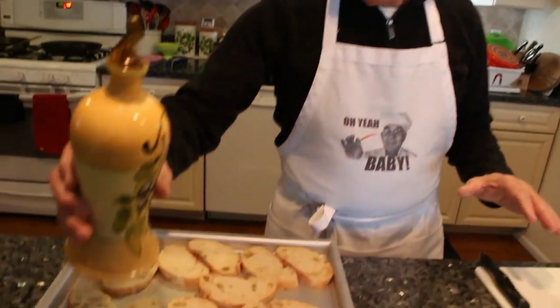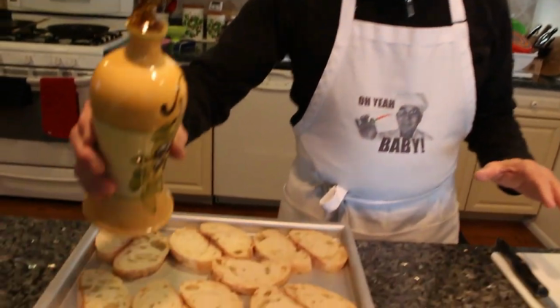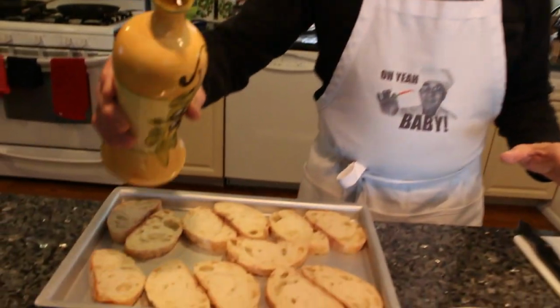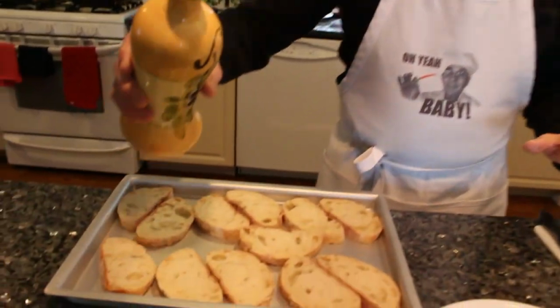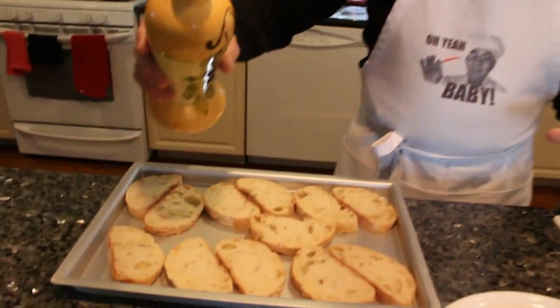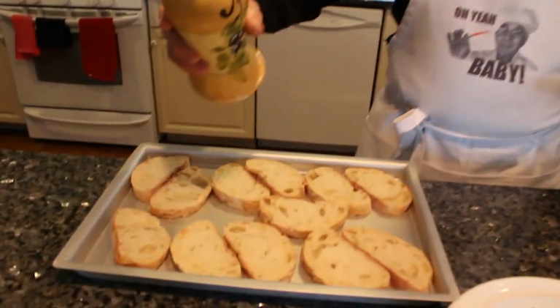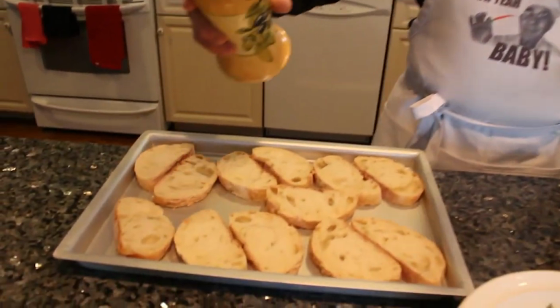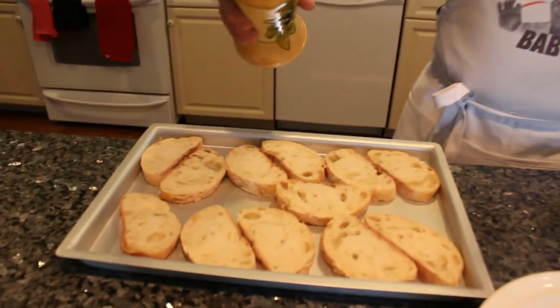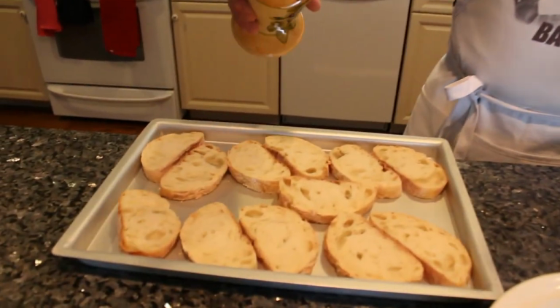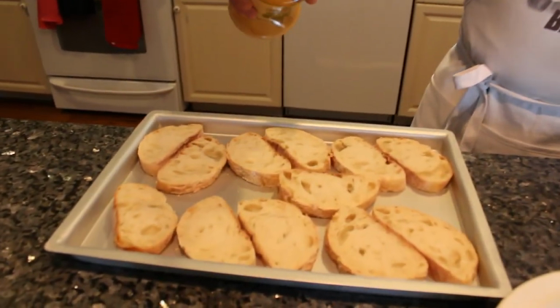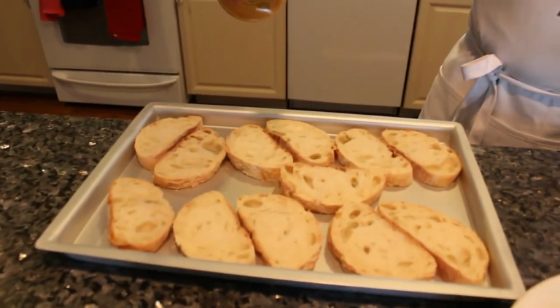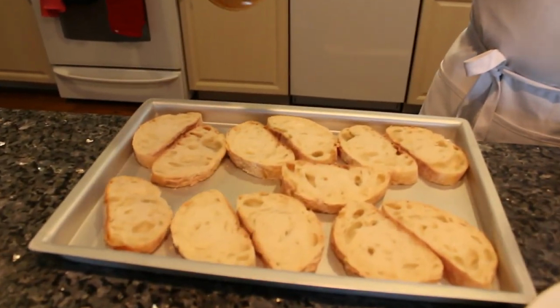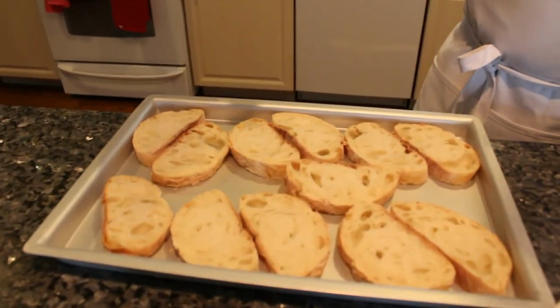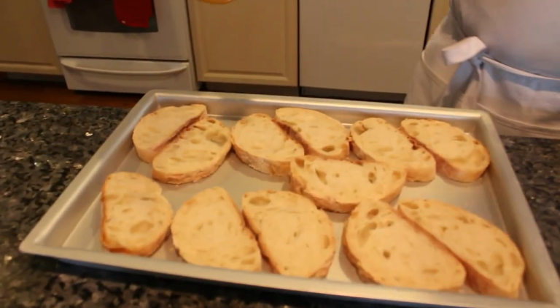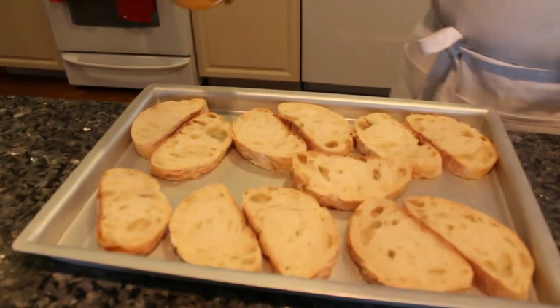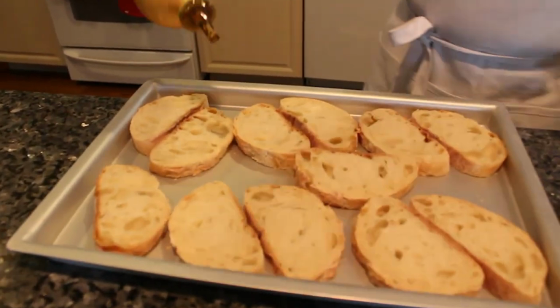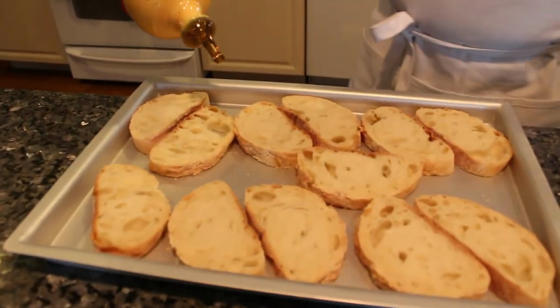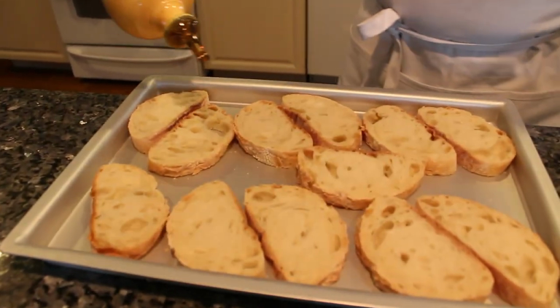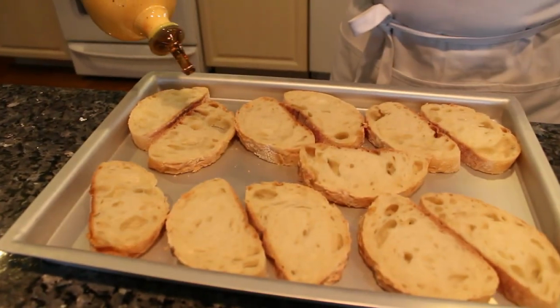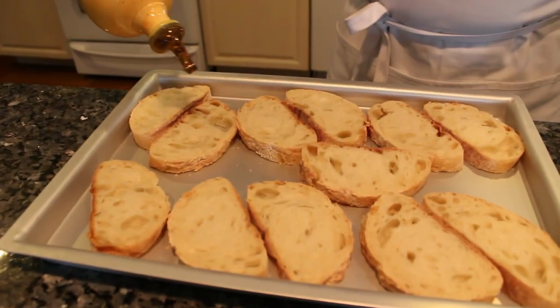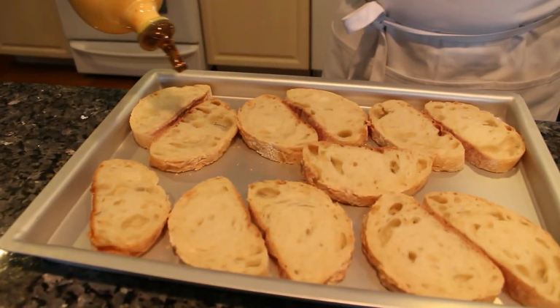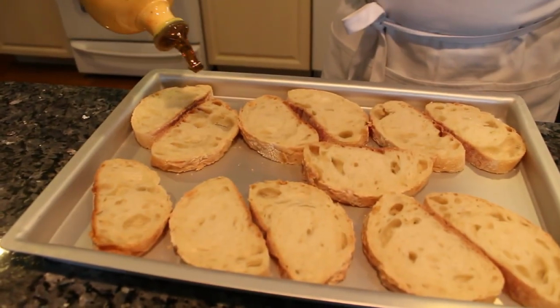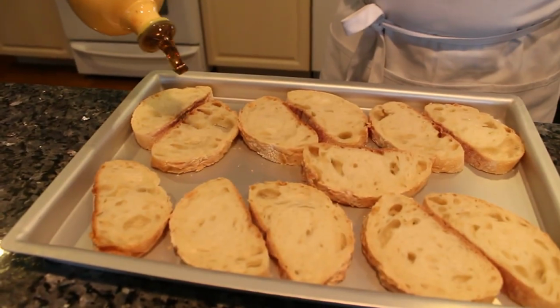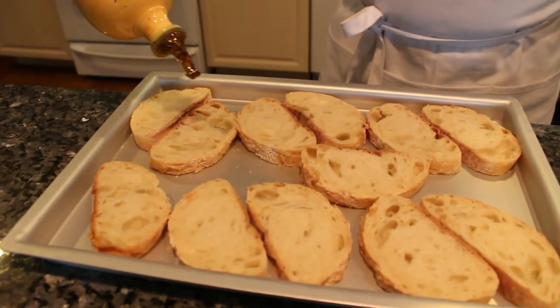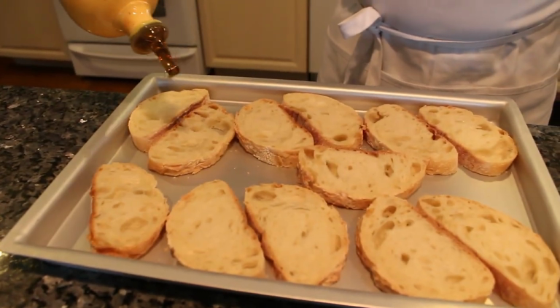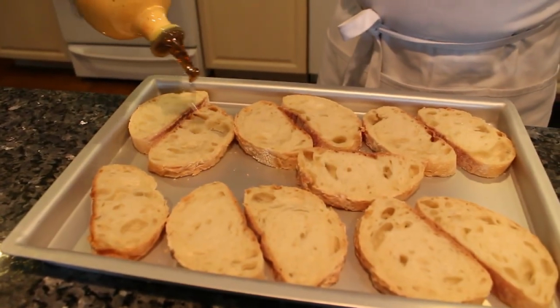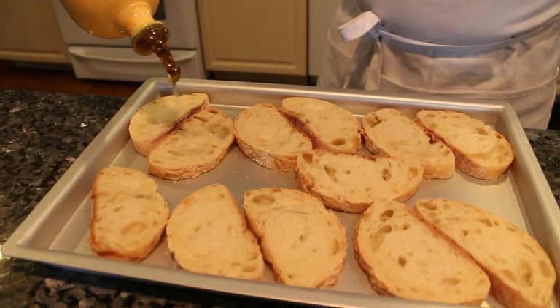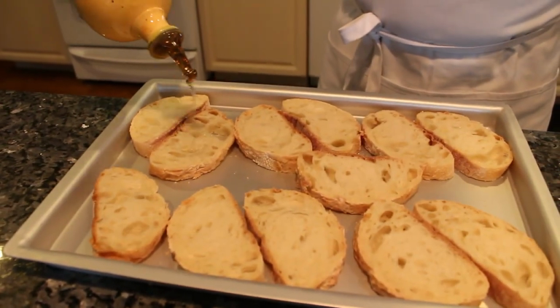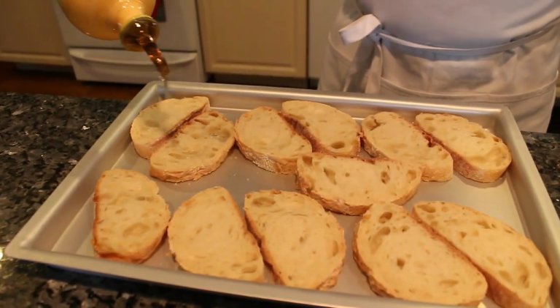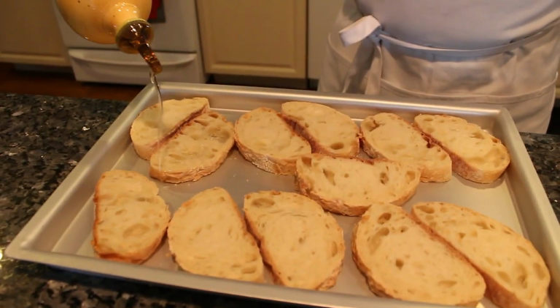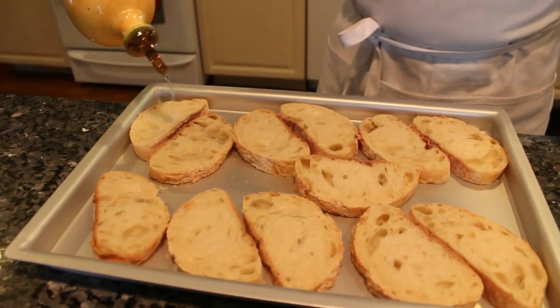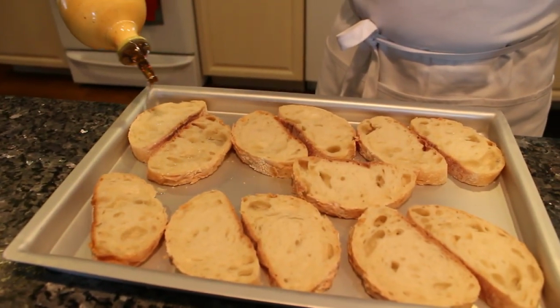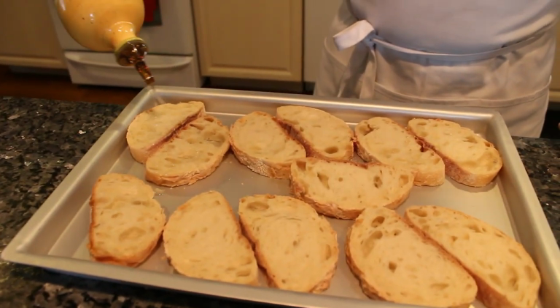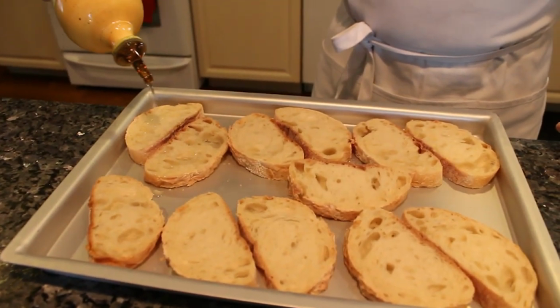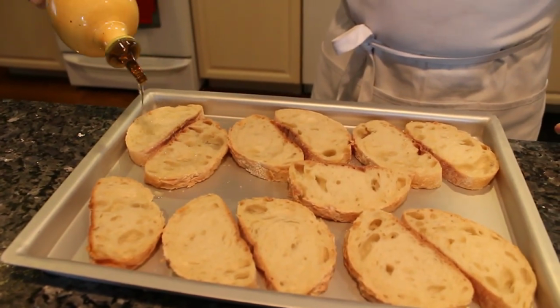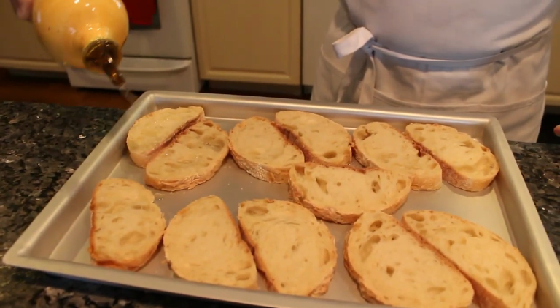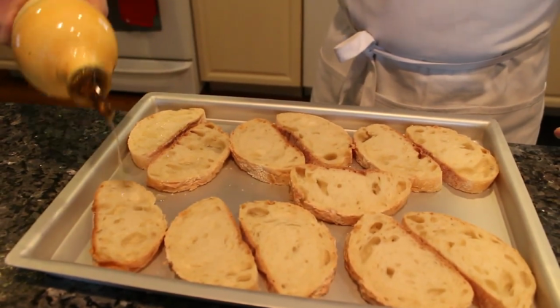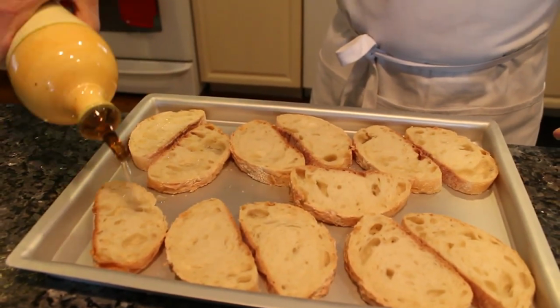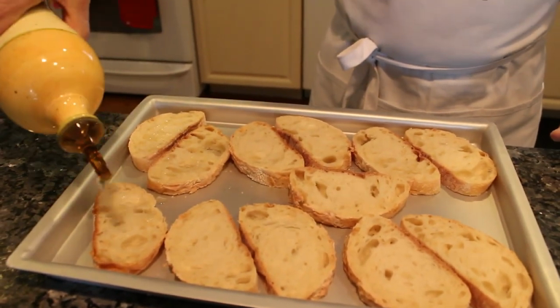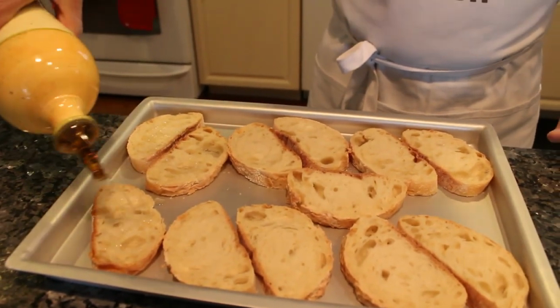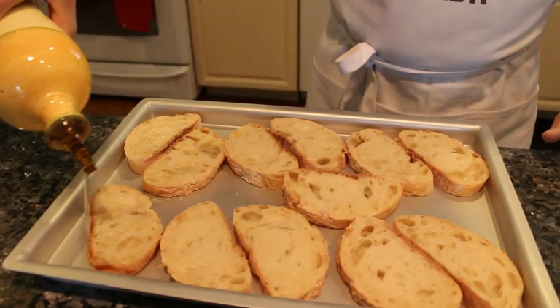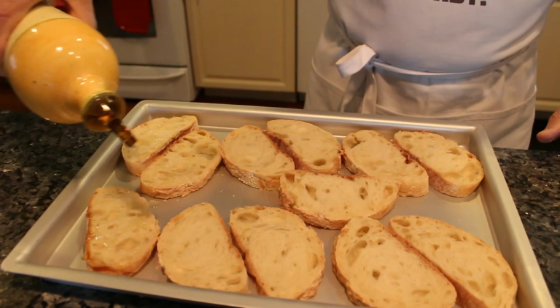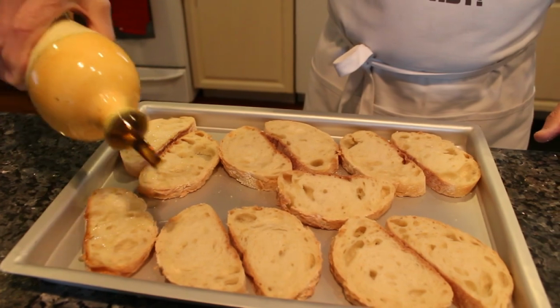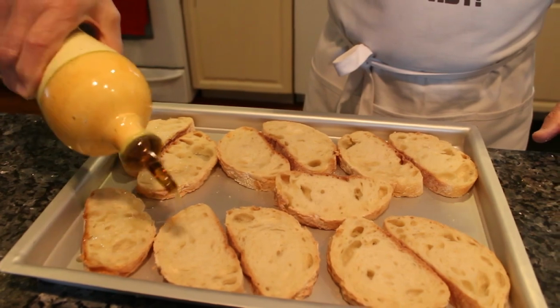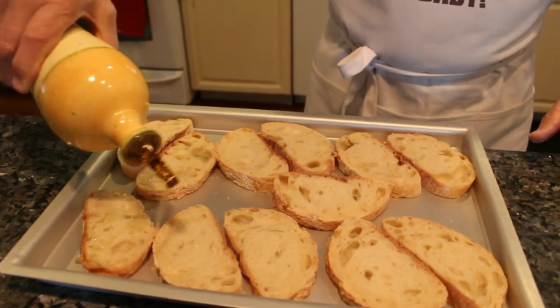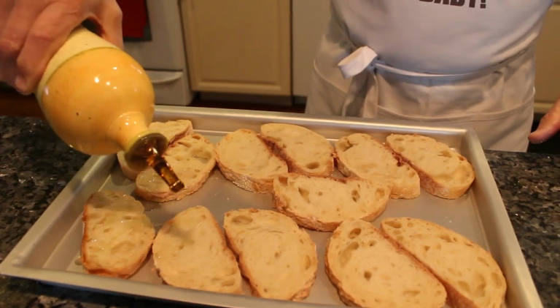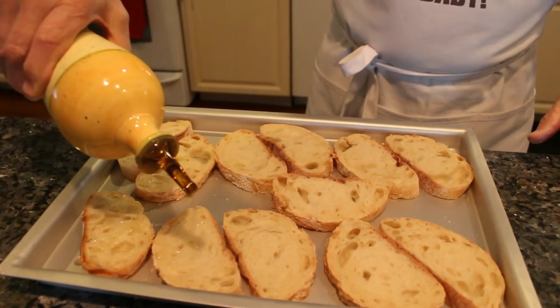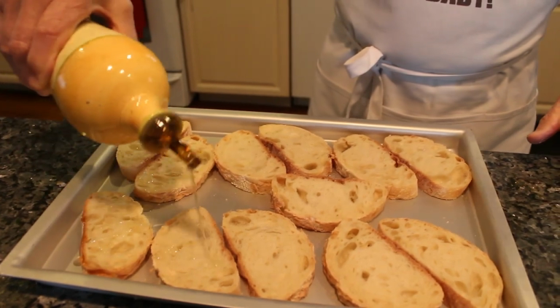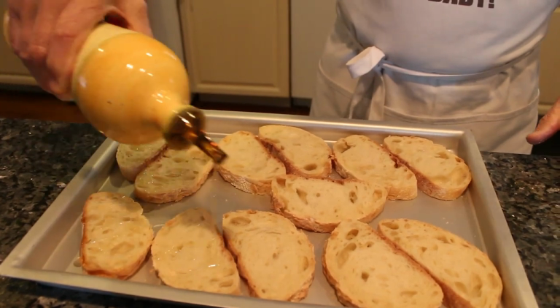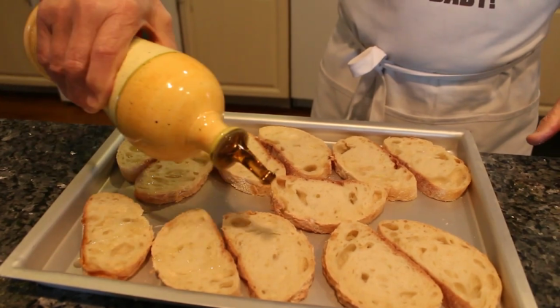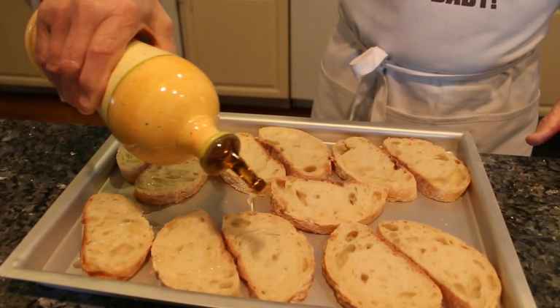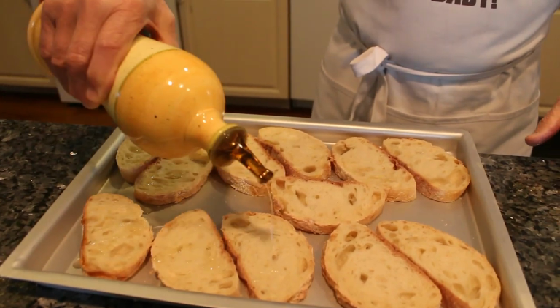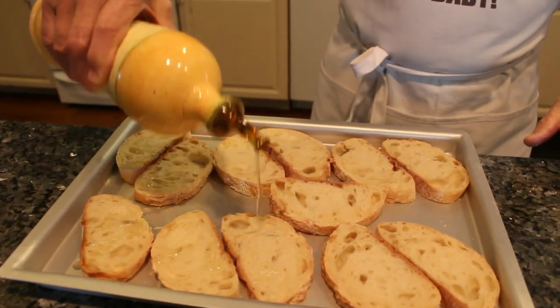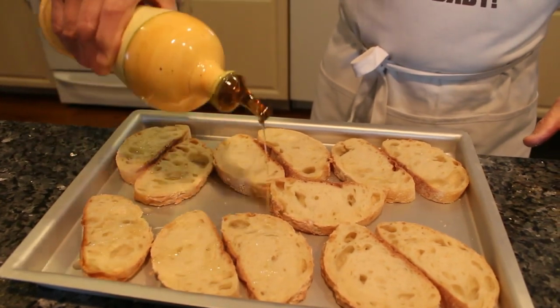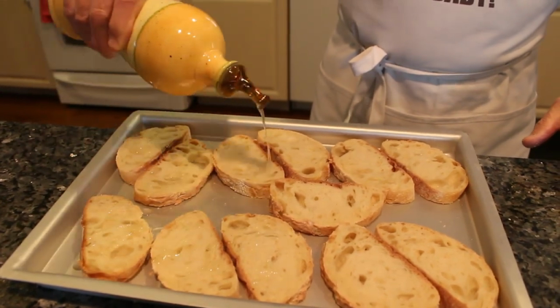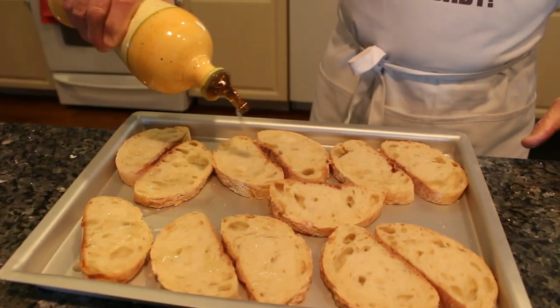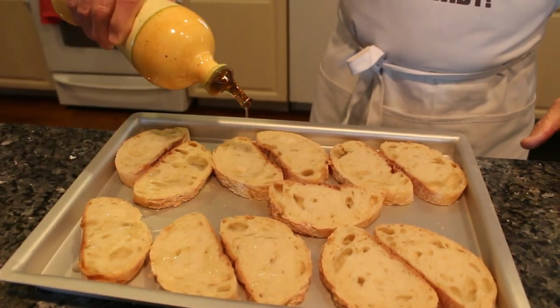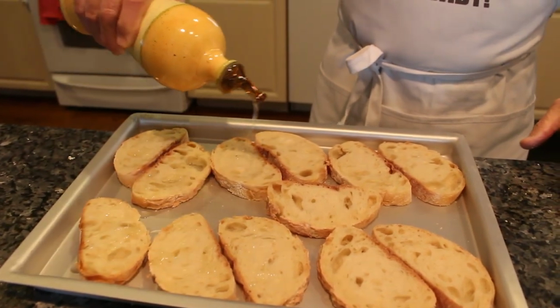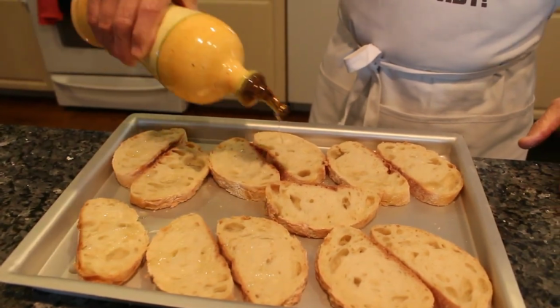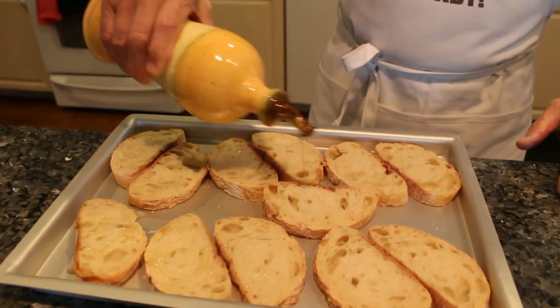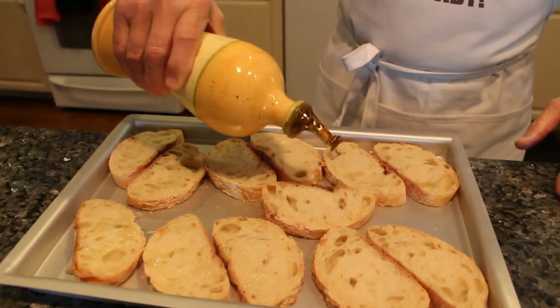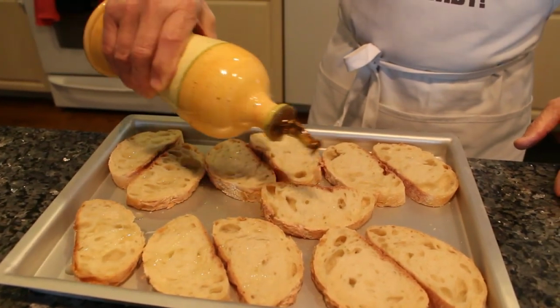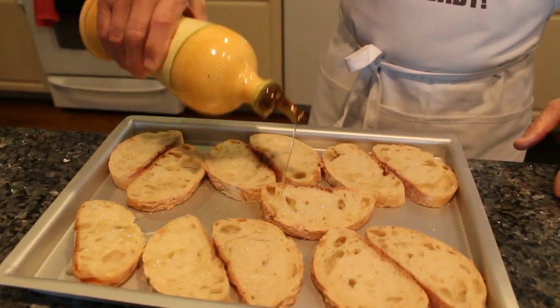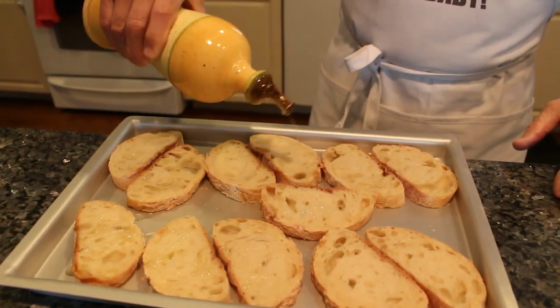I put a little drop of oil on the top, not too much, only like this — a little bit.